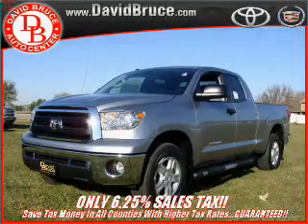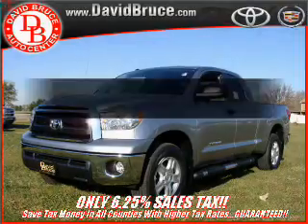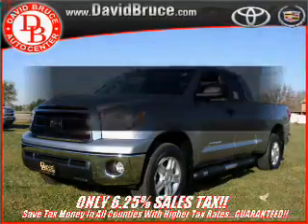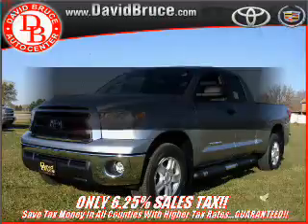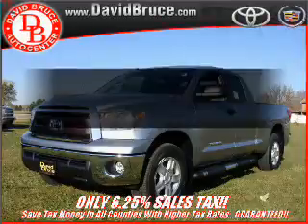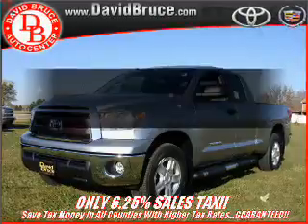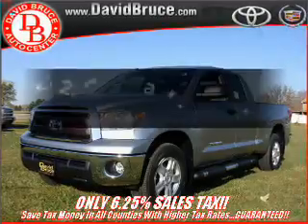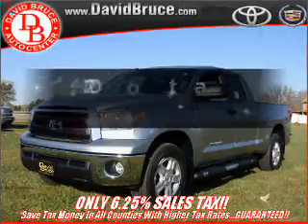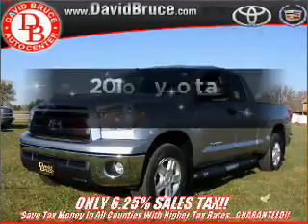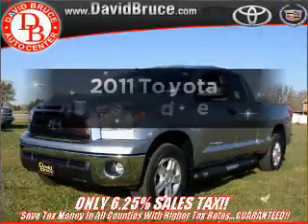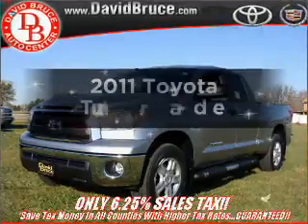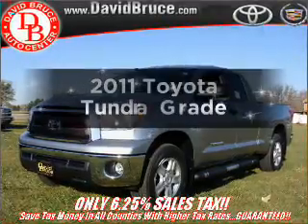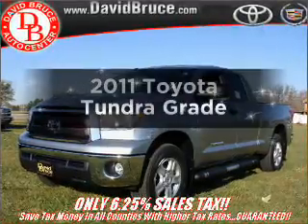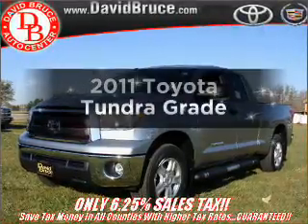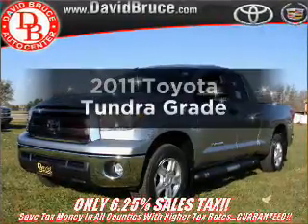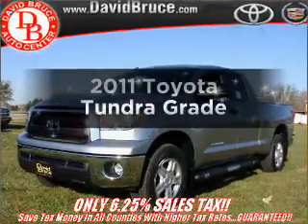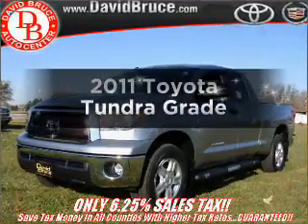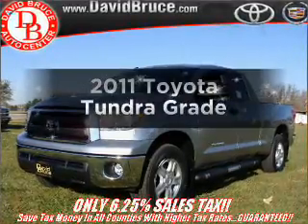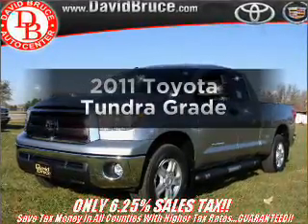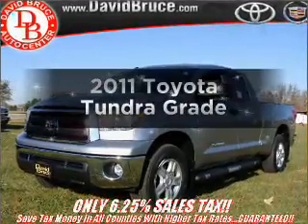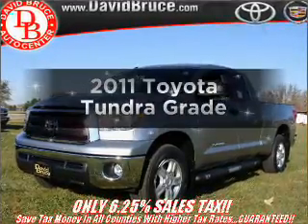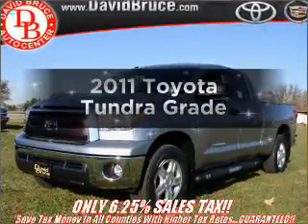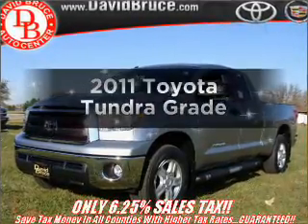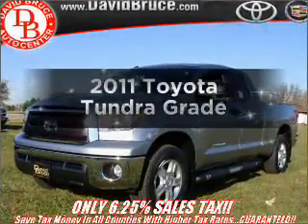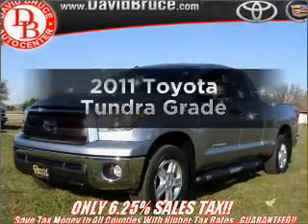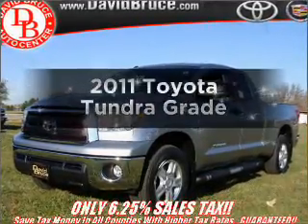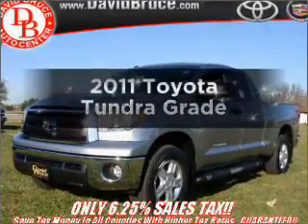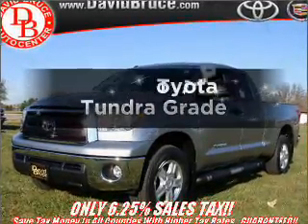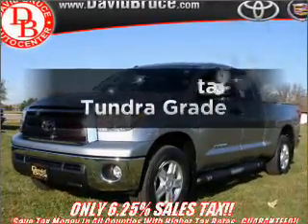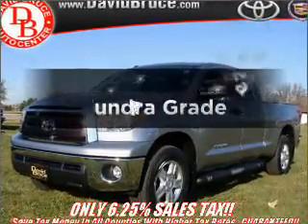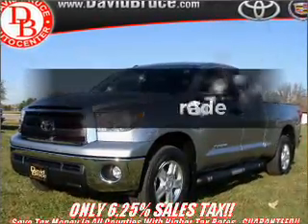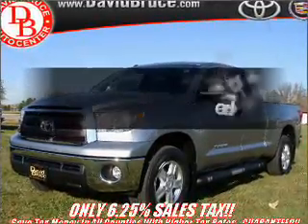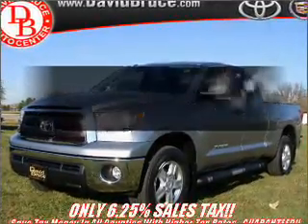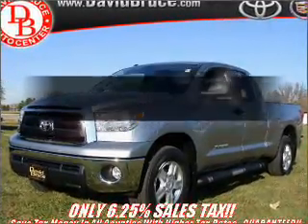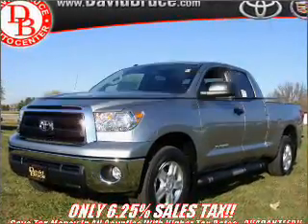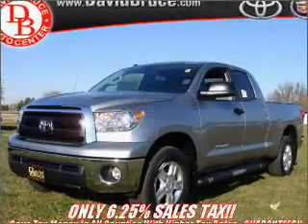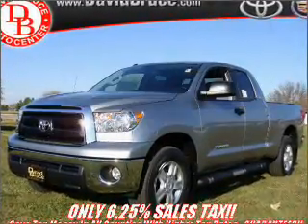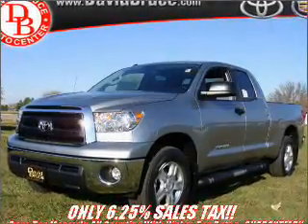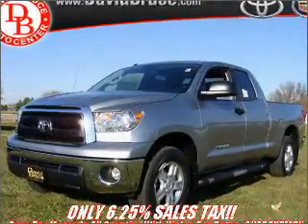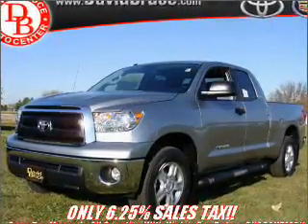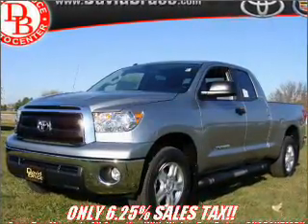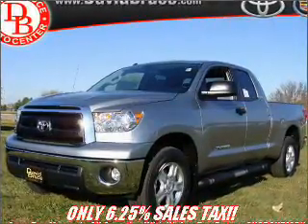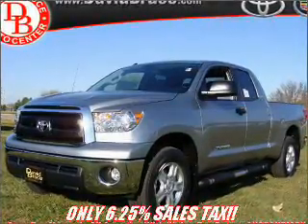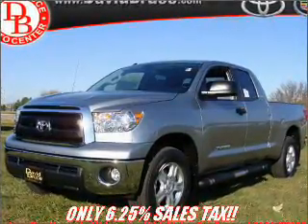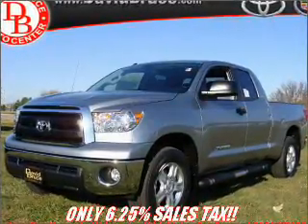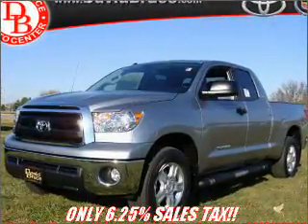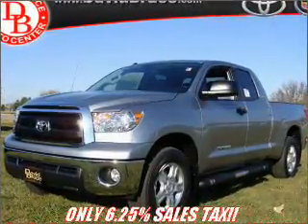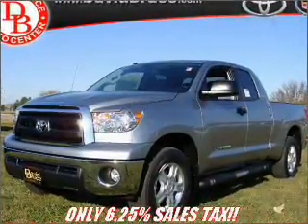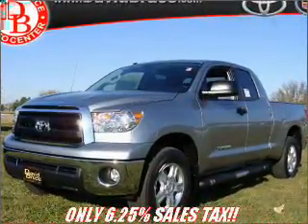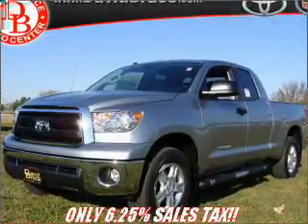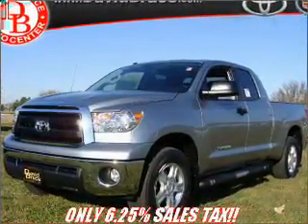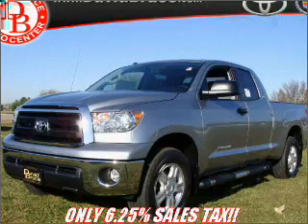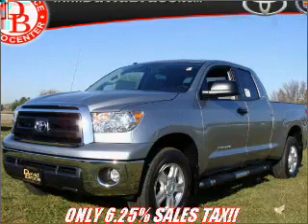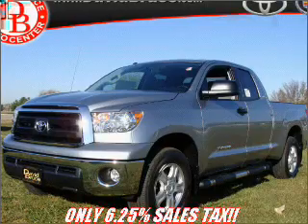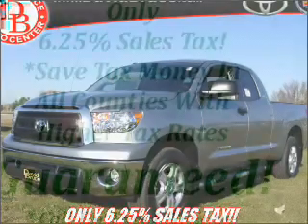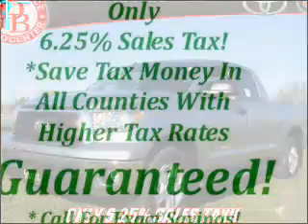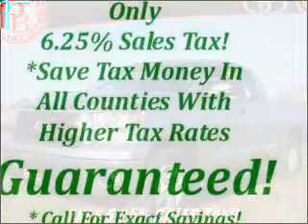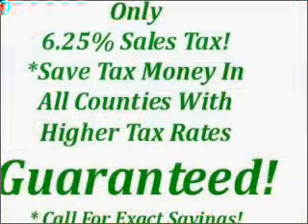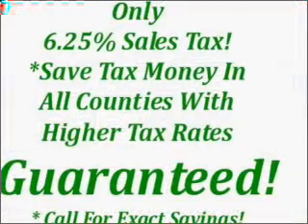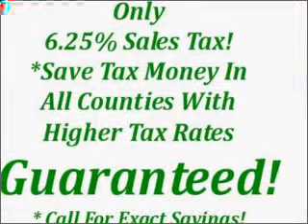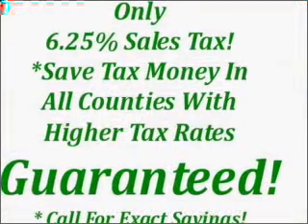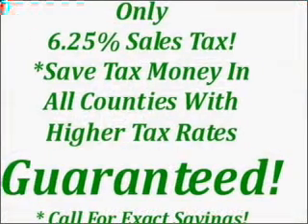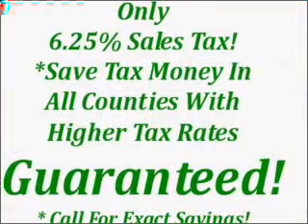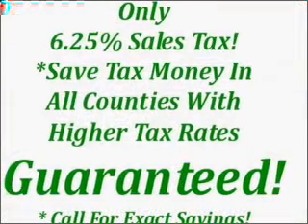Get noticed in this 2011 Toyota Tundra. Travel the roads in style and comfort in this great vehicle.